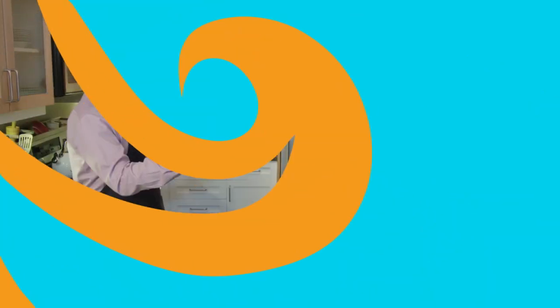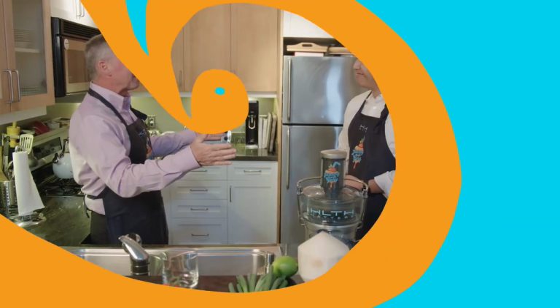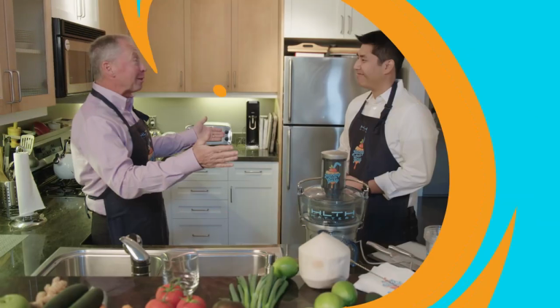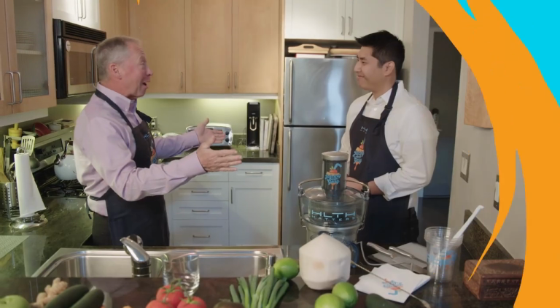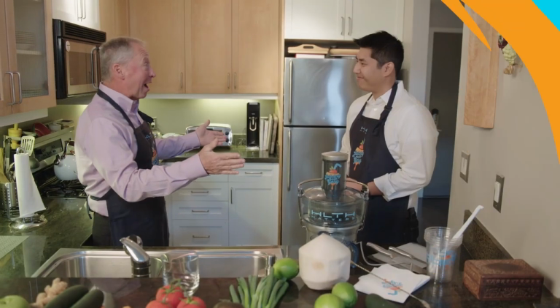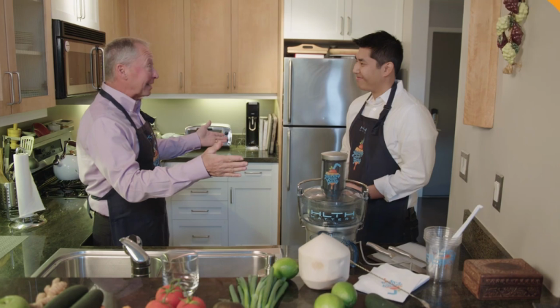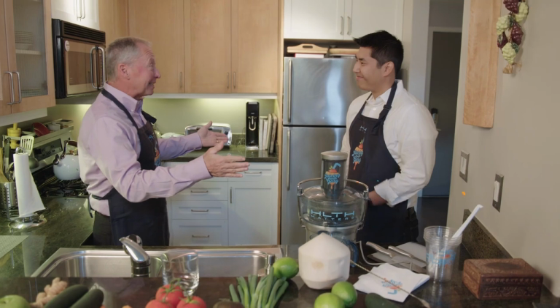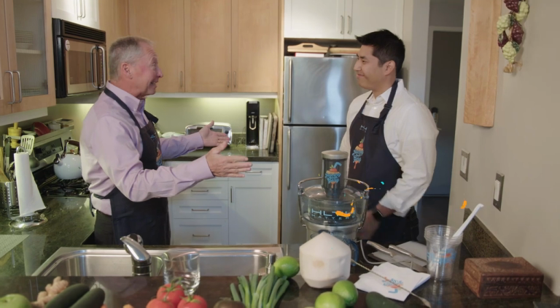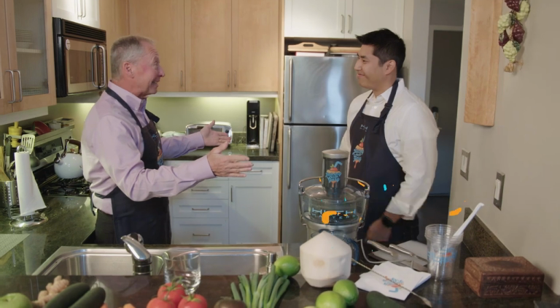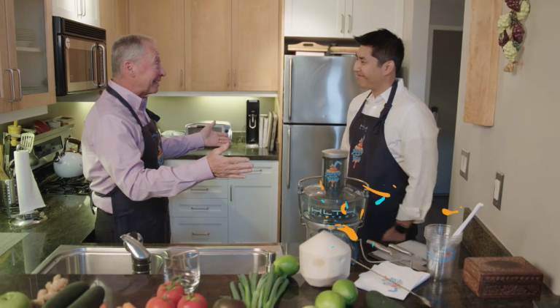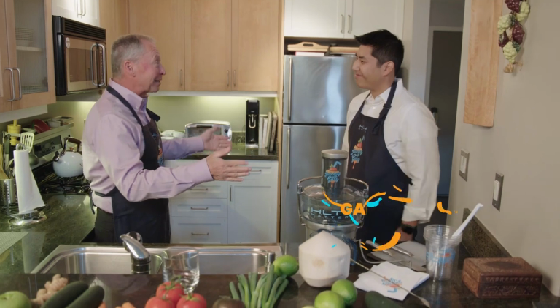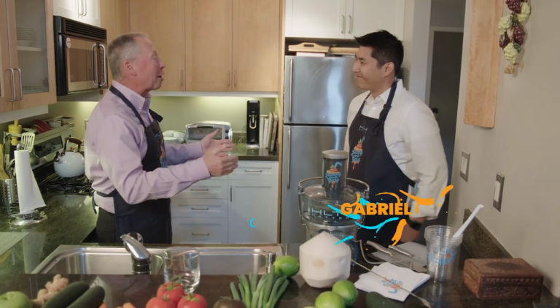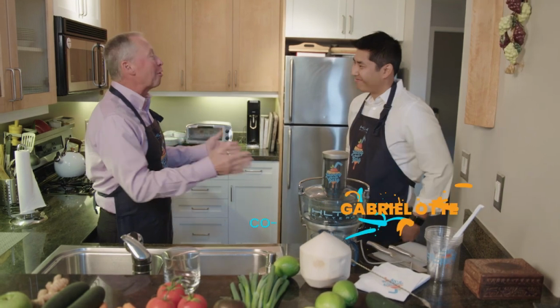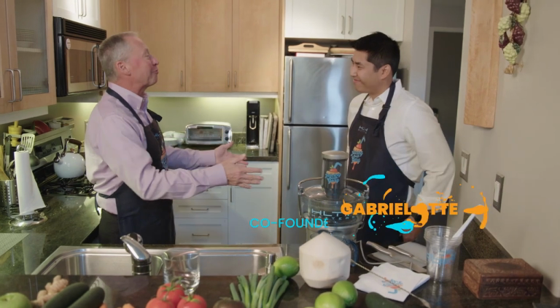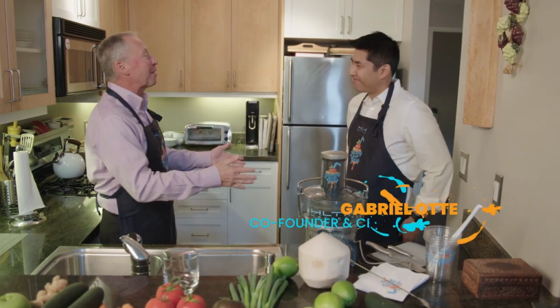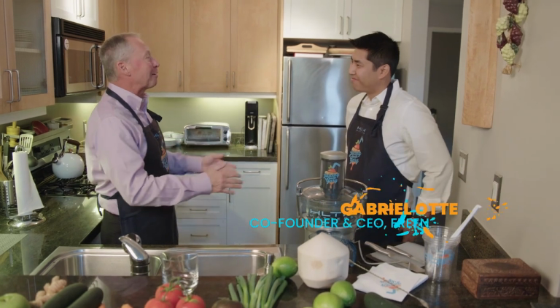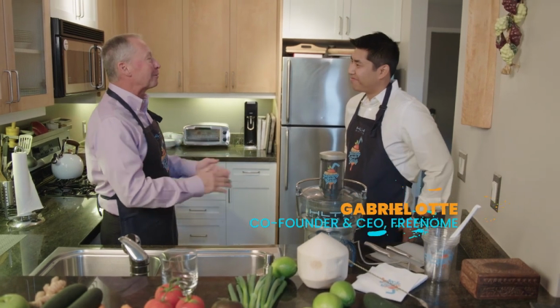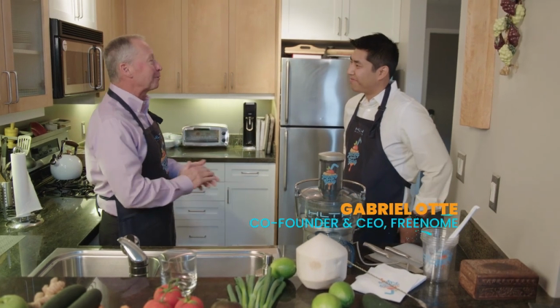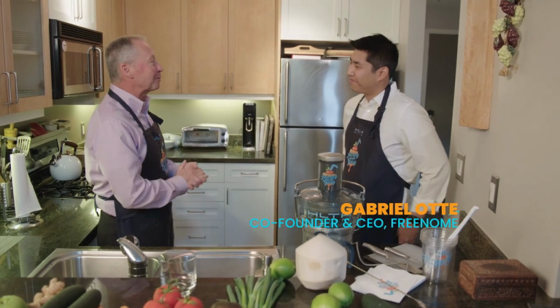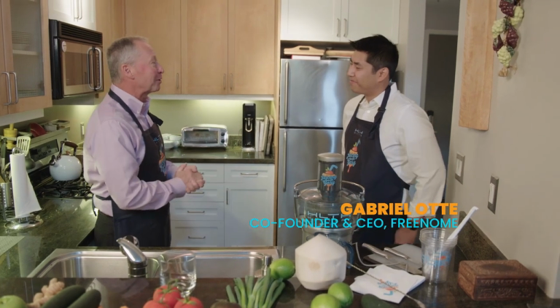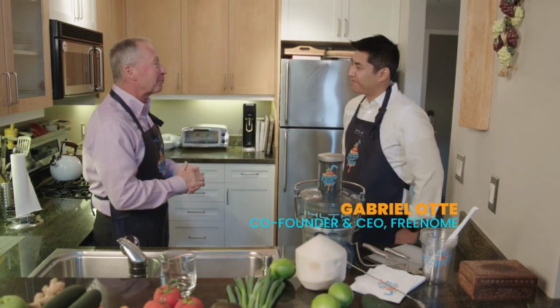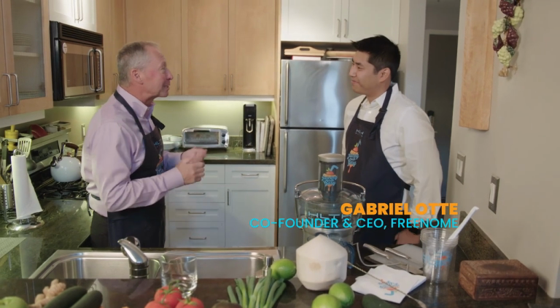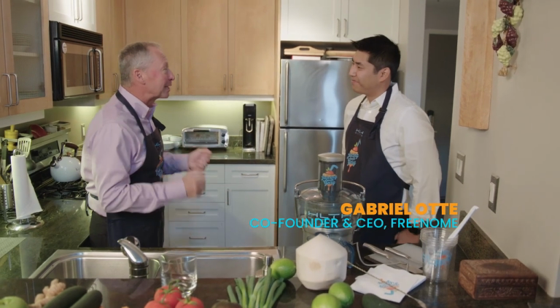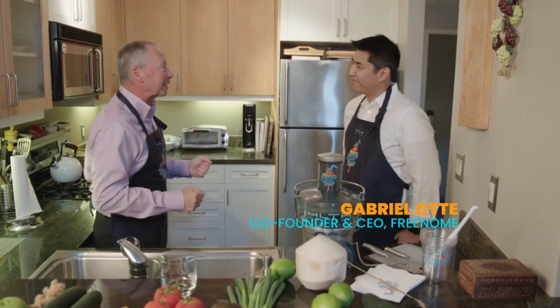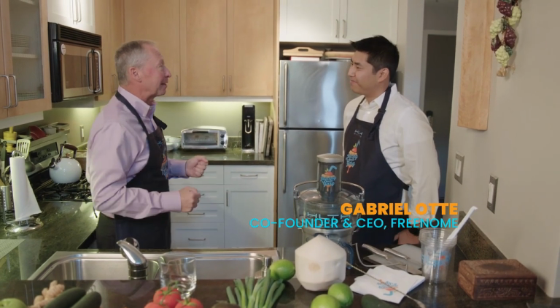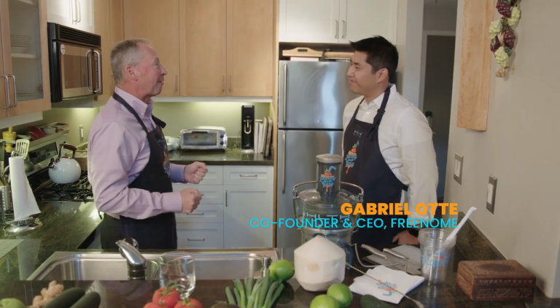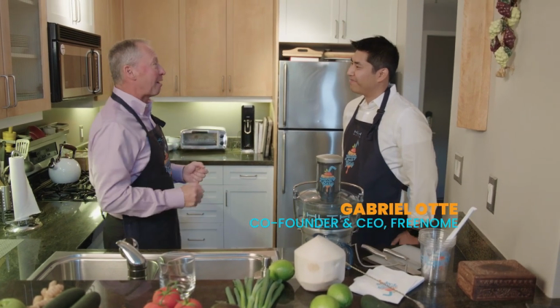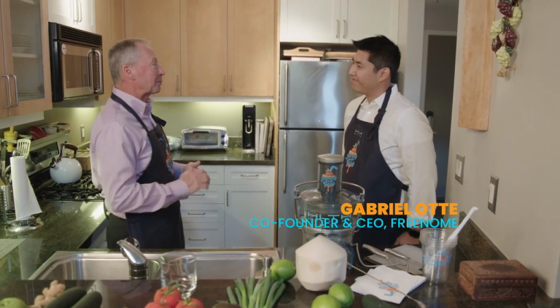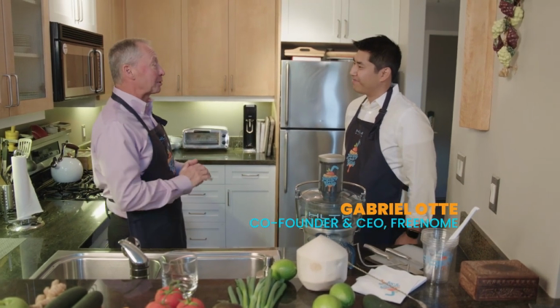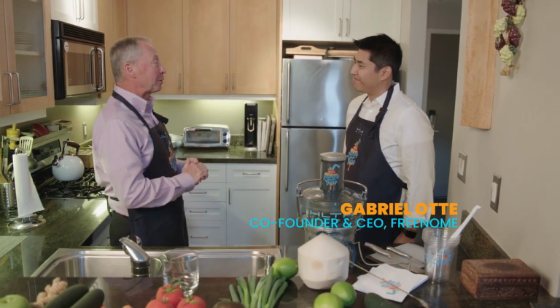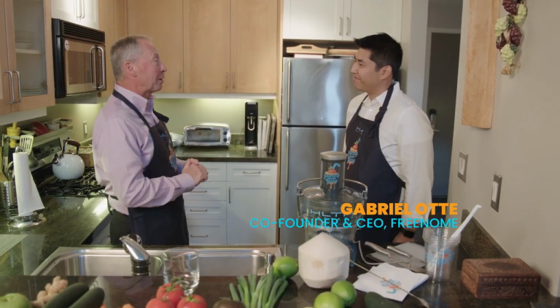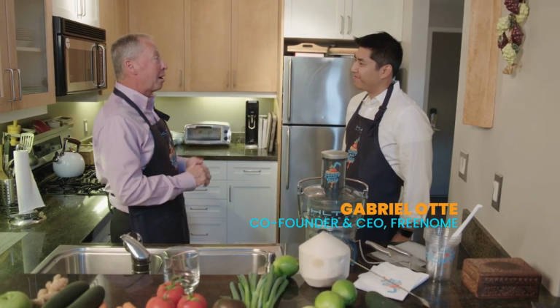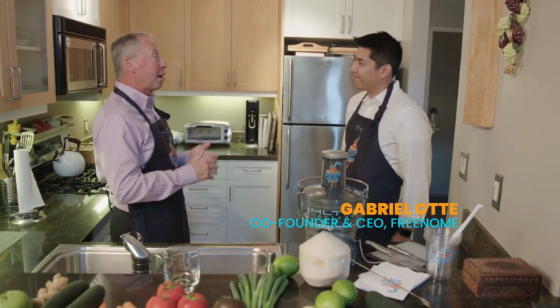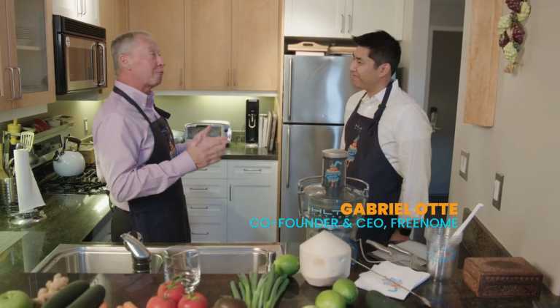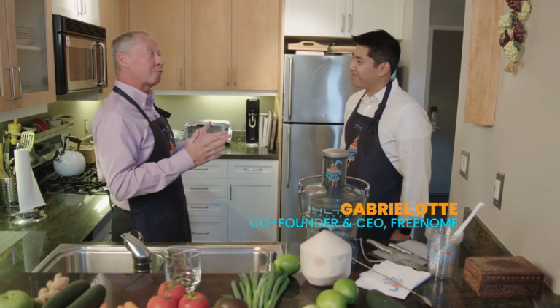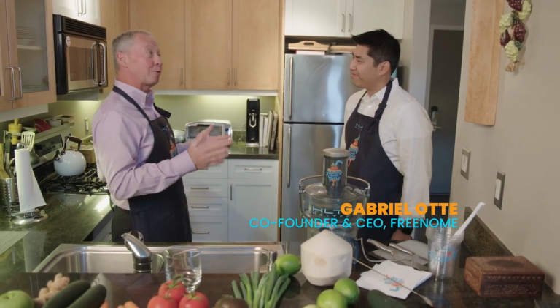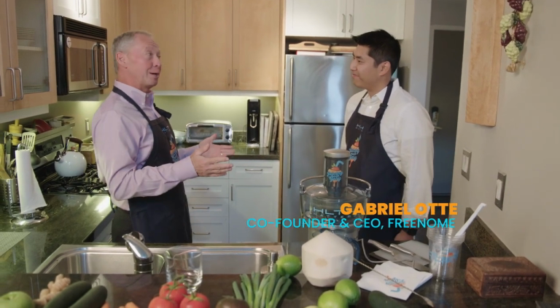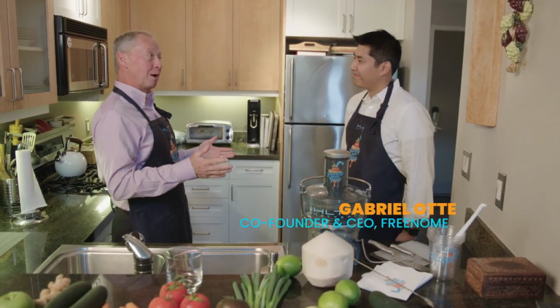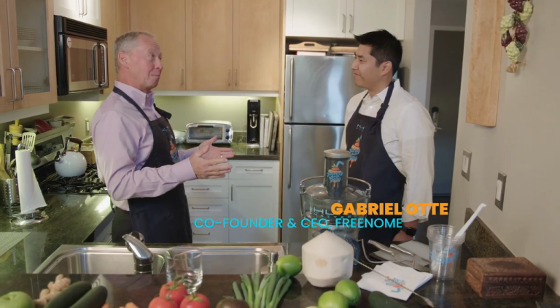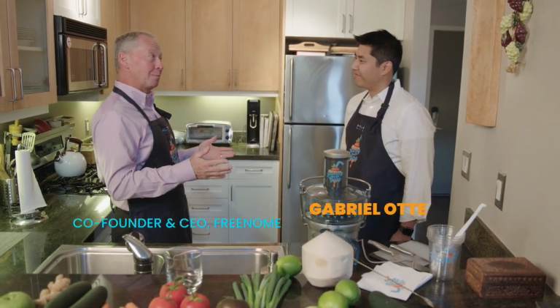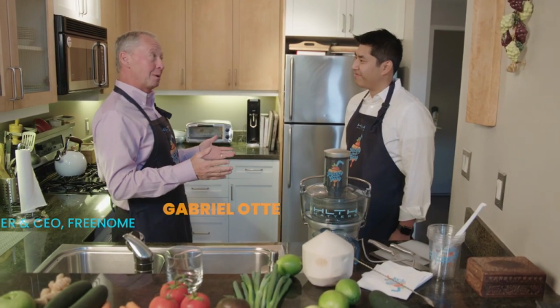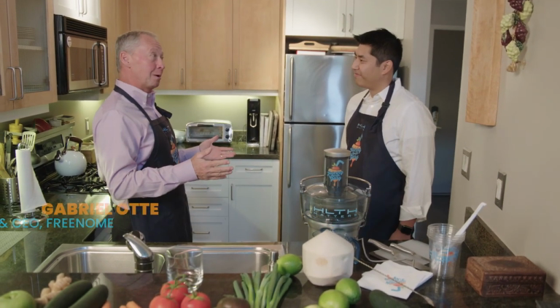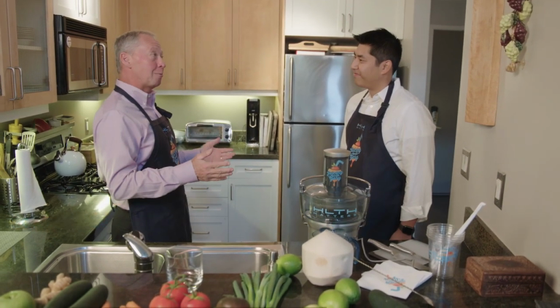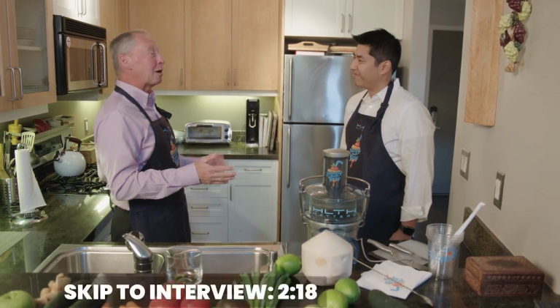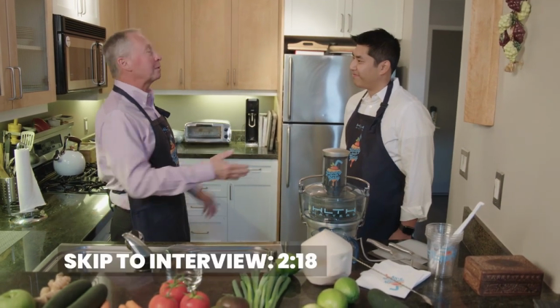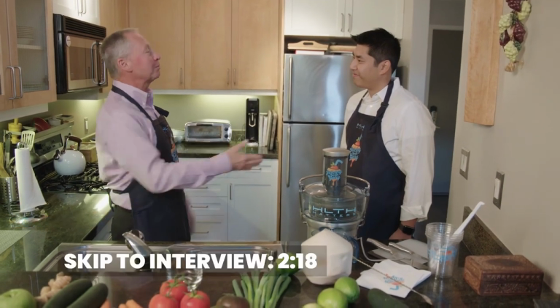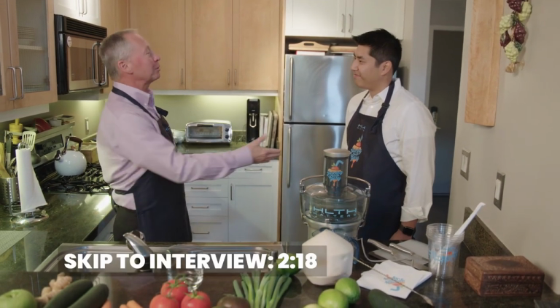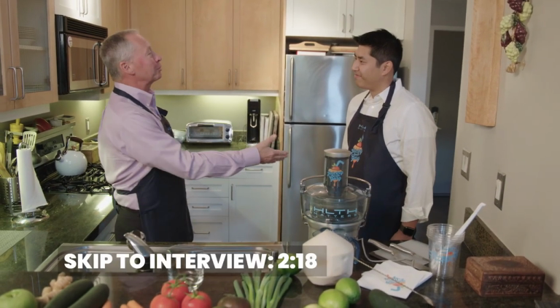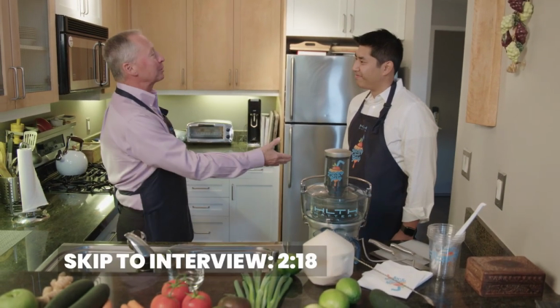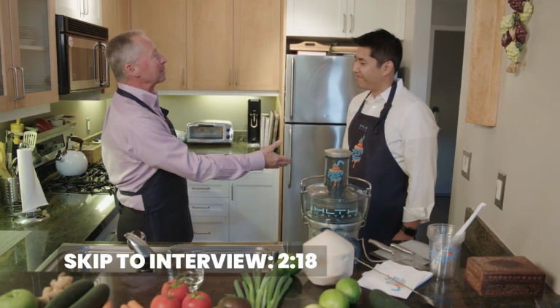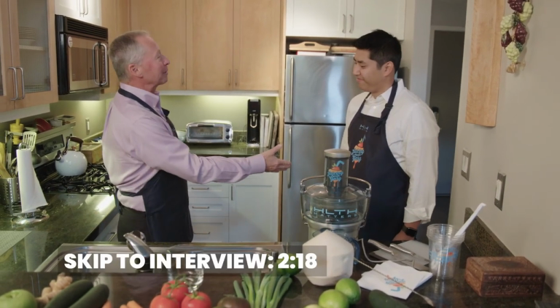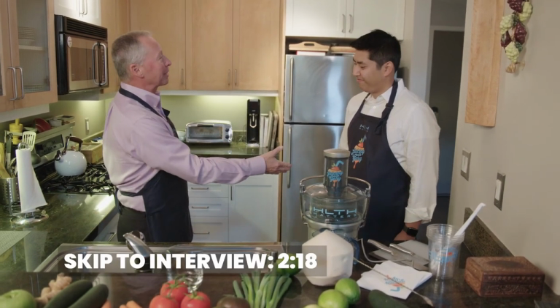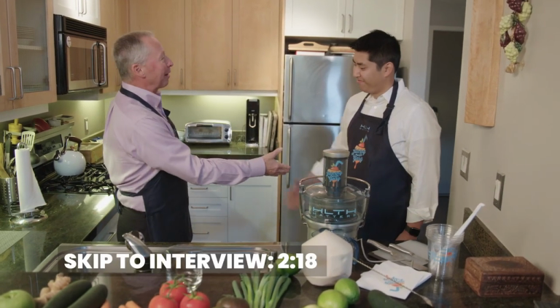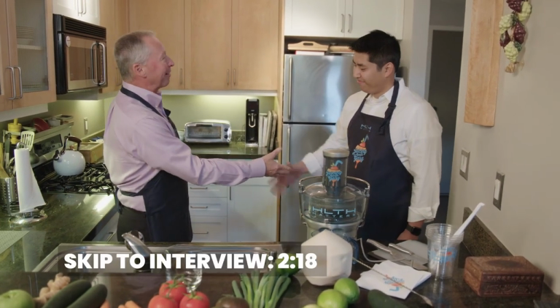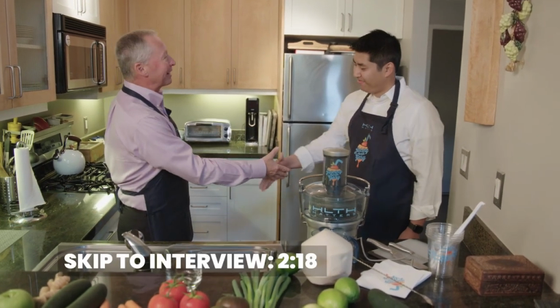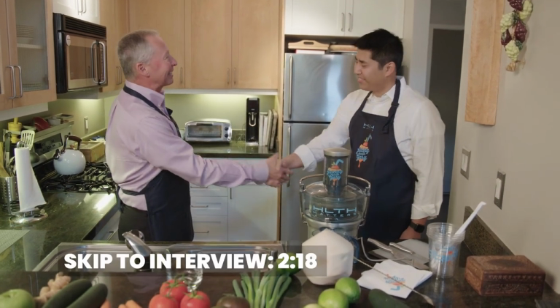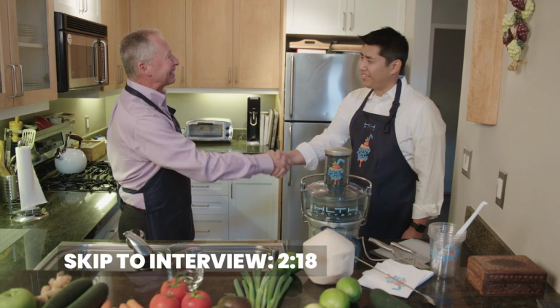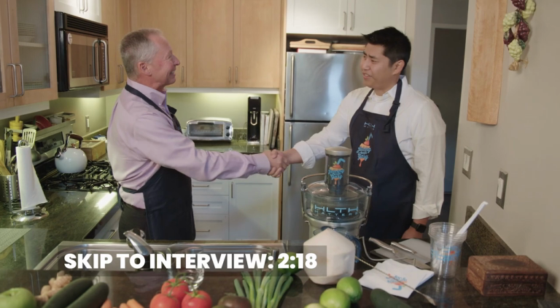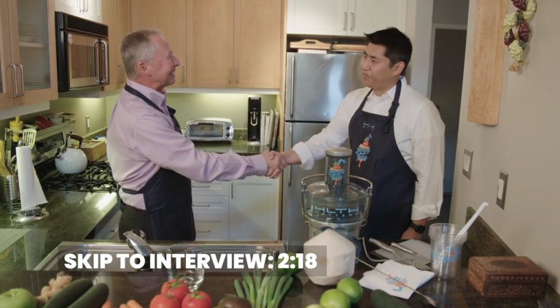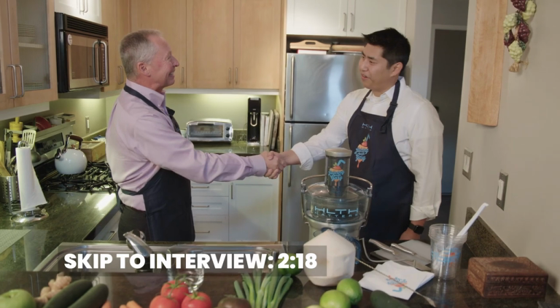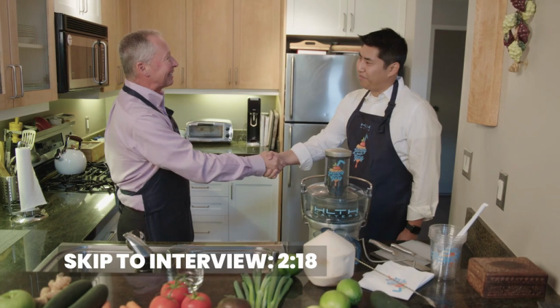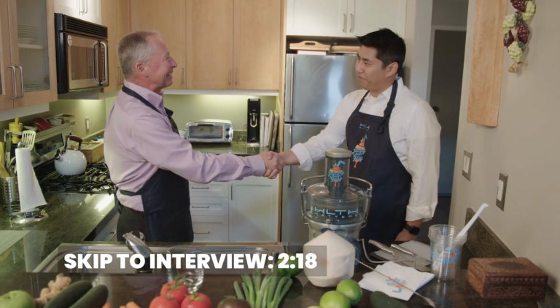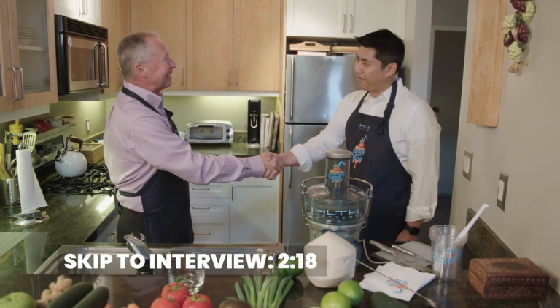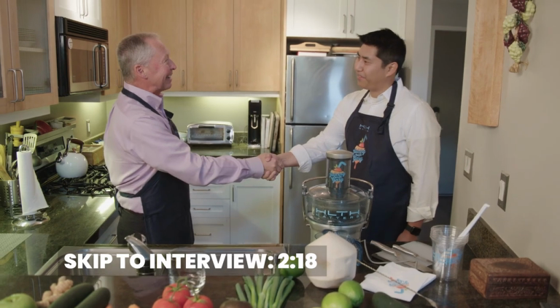Gabriel Ott, Co-Founder and Chief Executive Officer of Freenome. Welcome to Juicing with Gary. Thanks for having me.